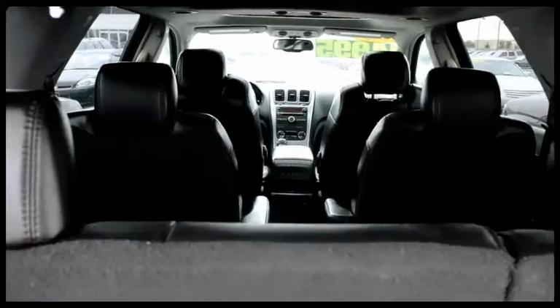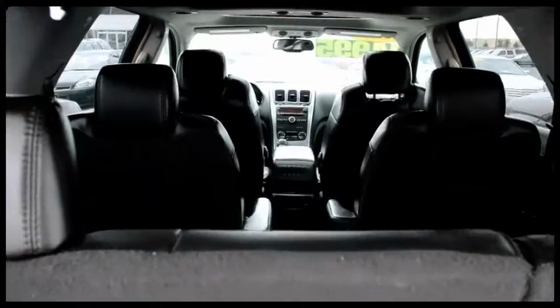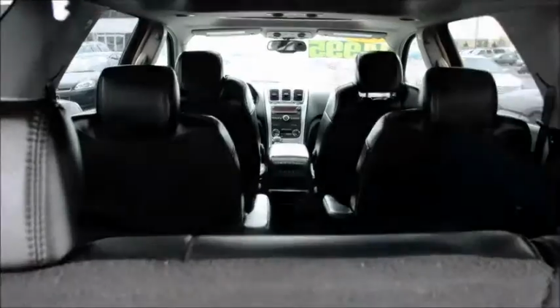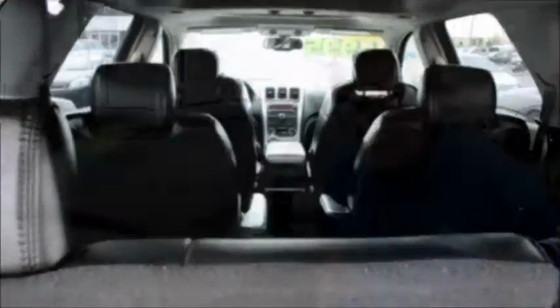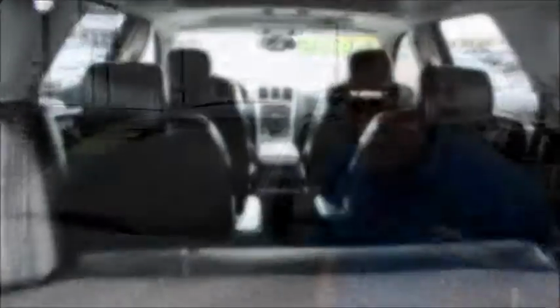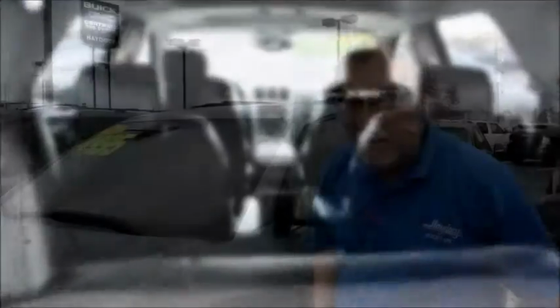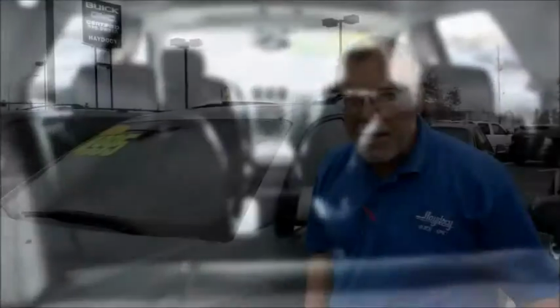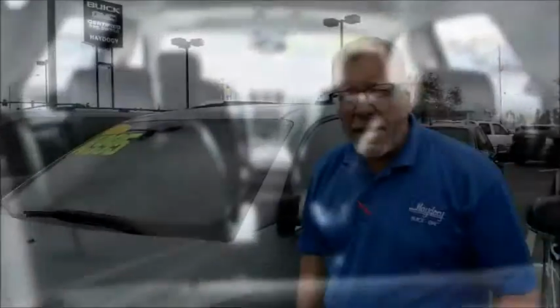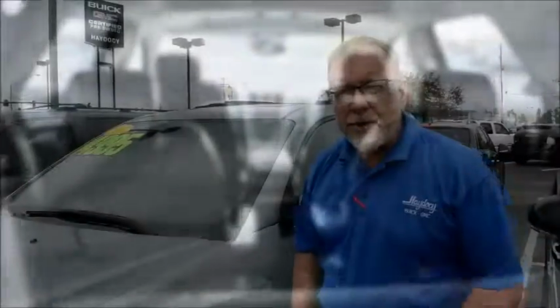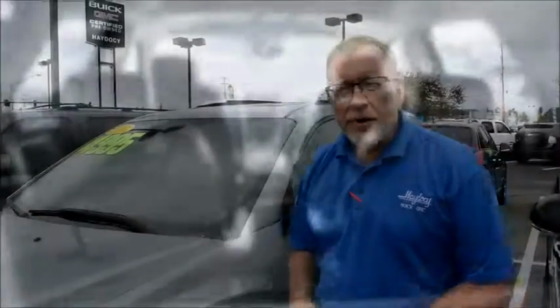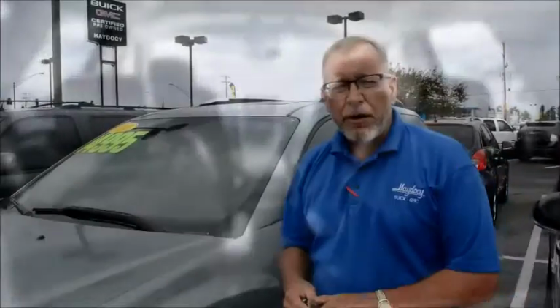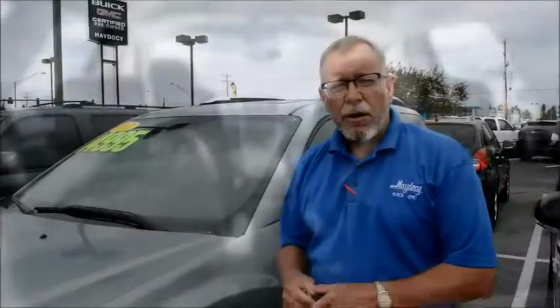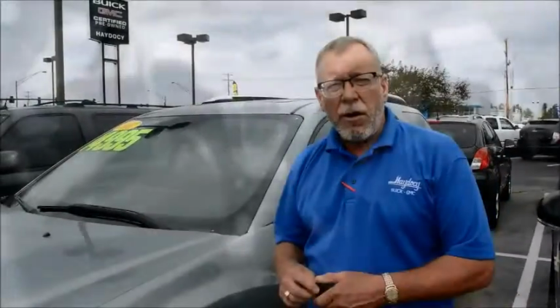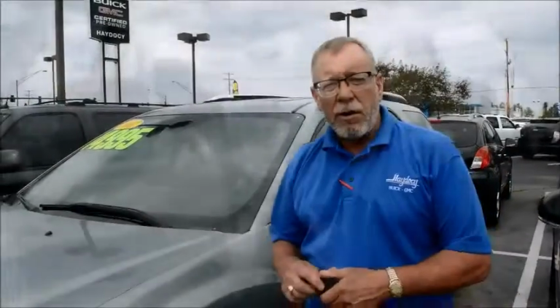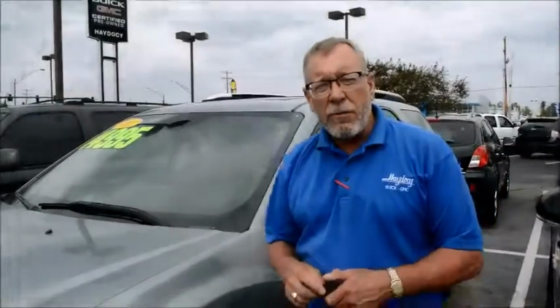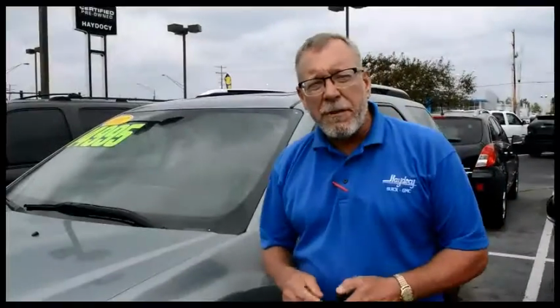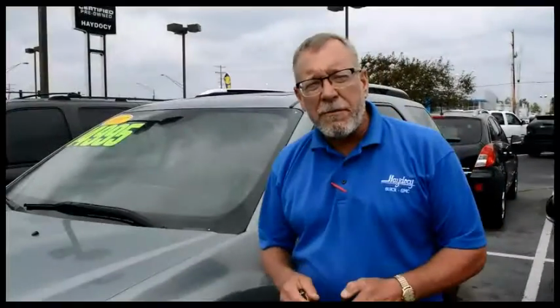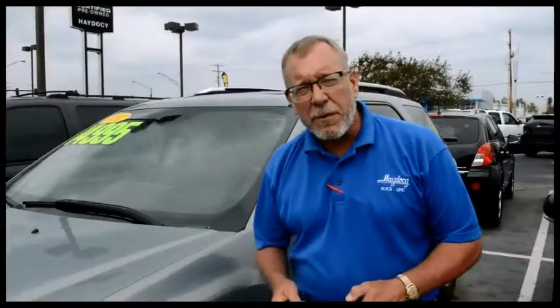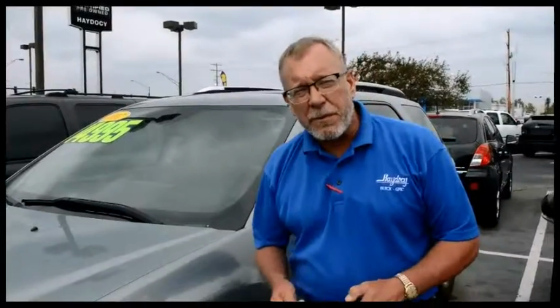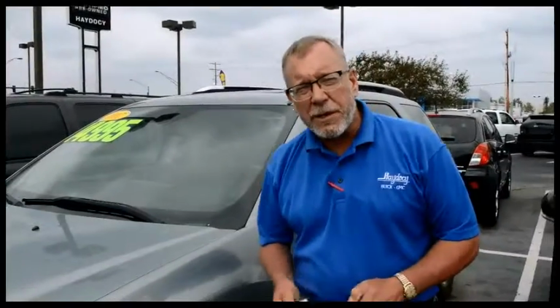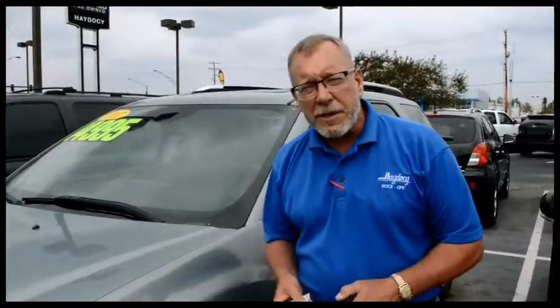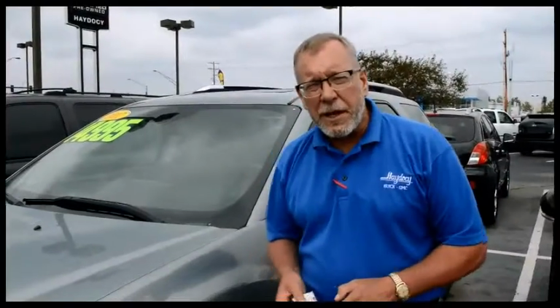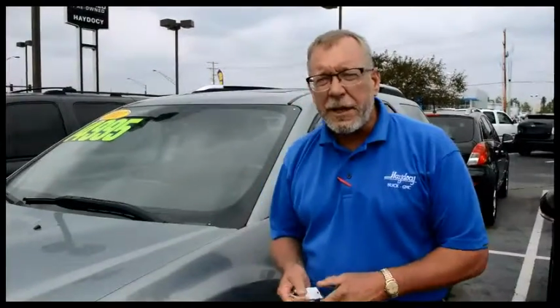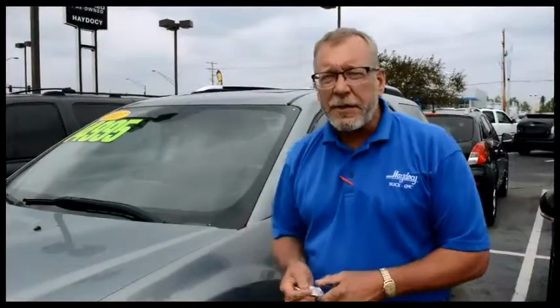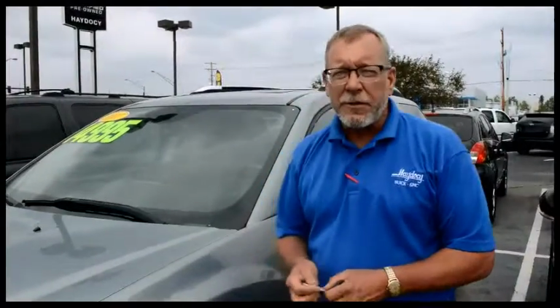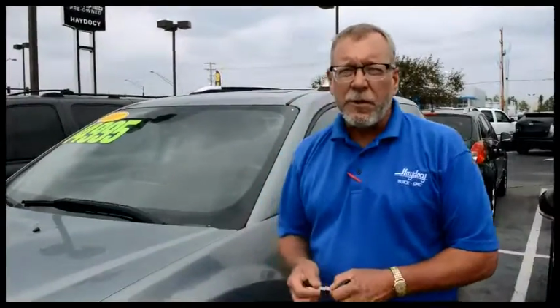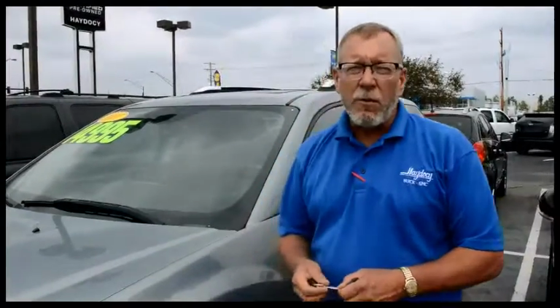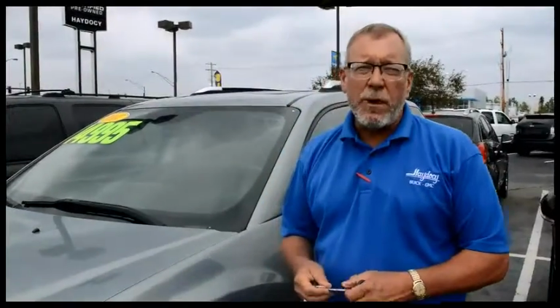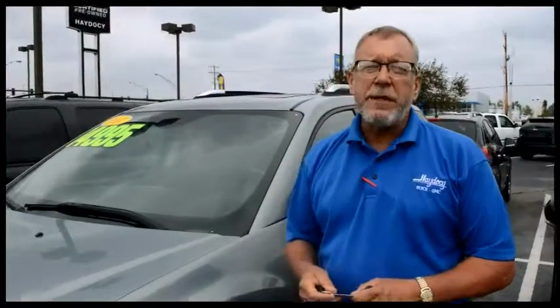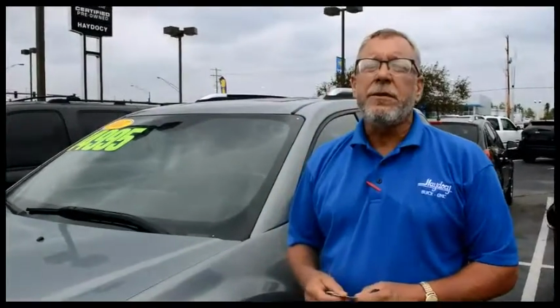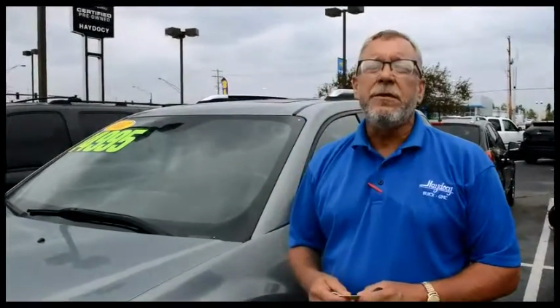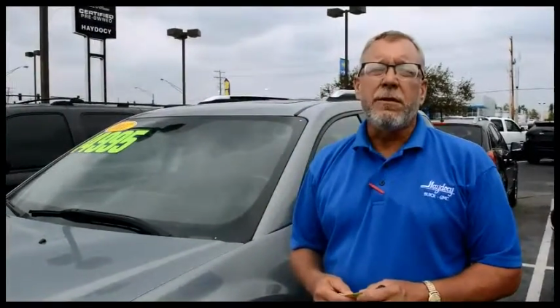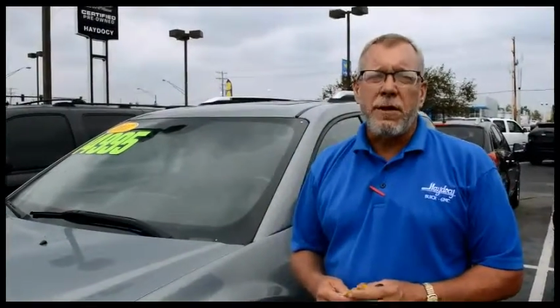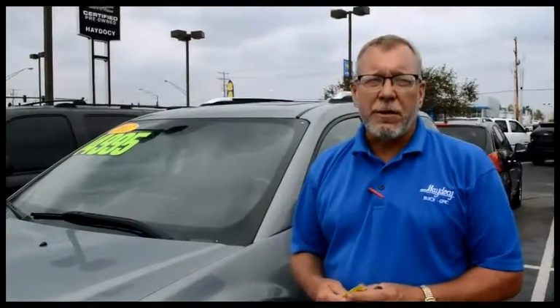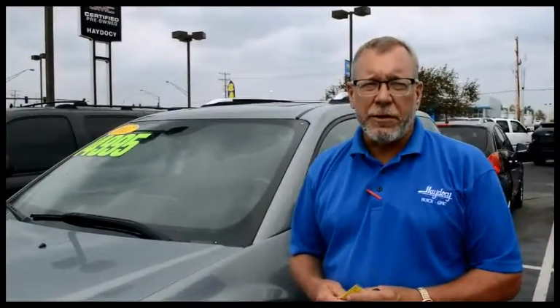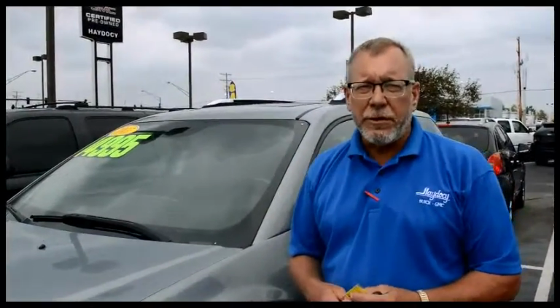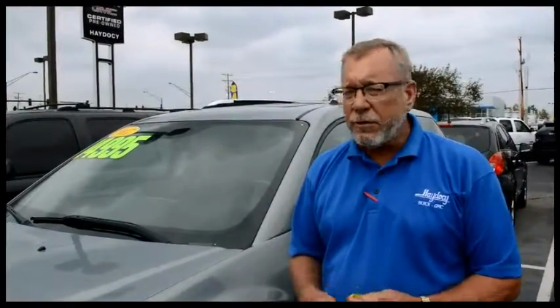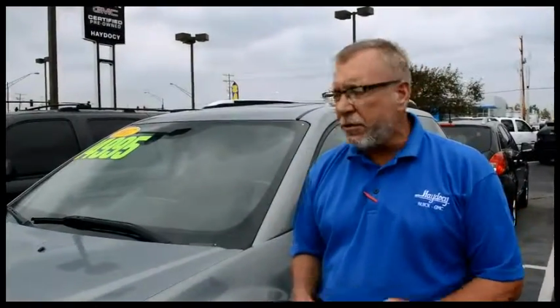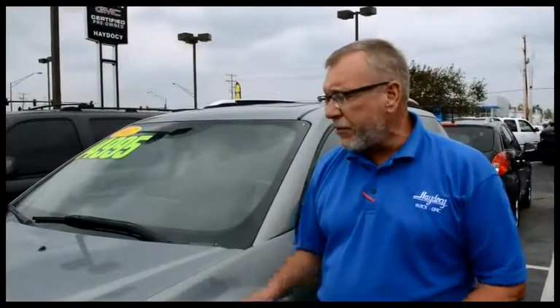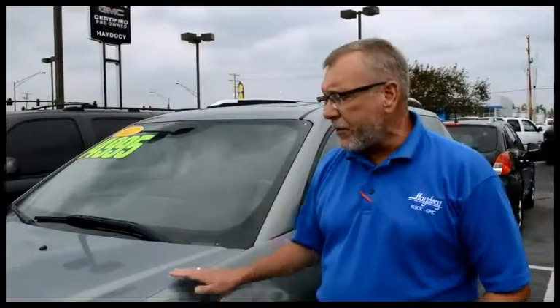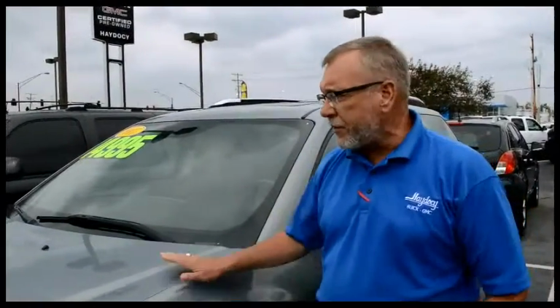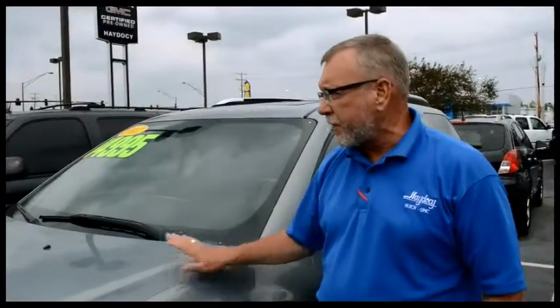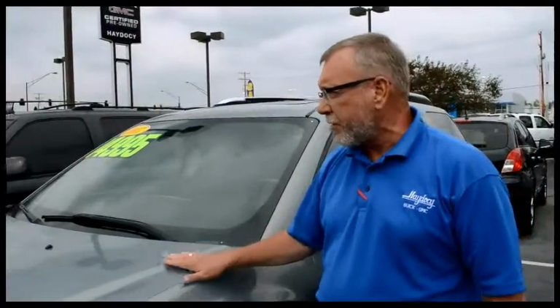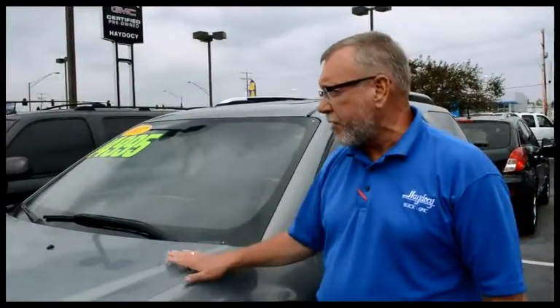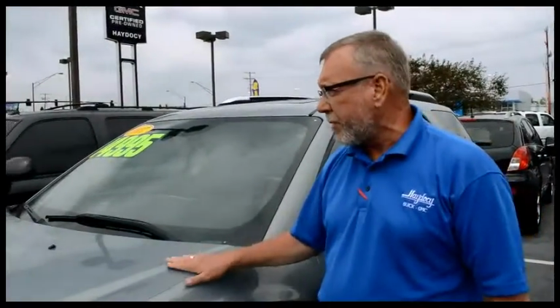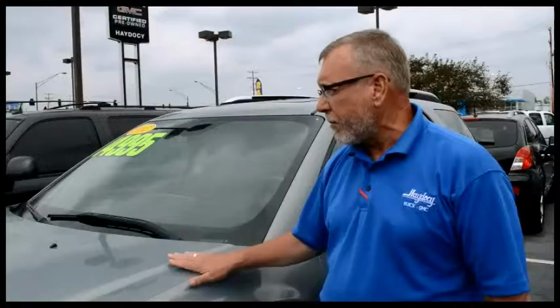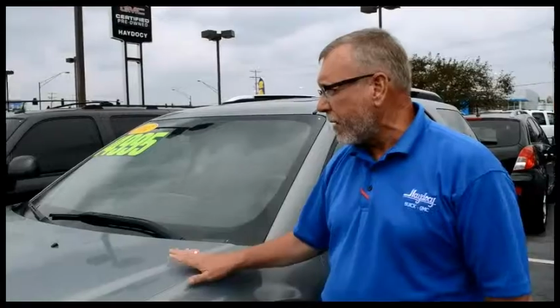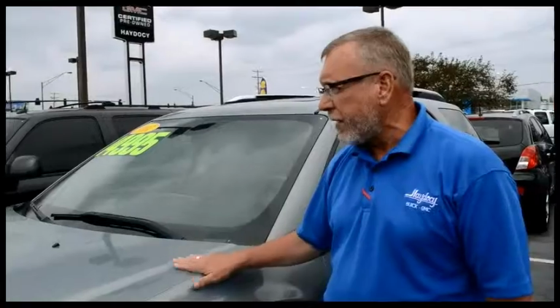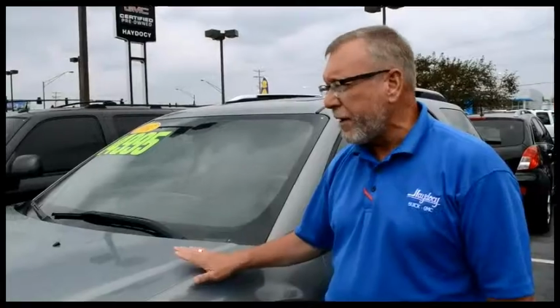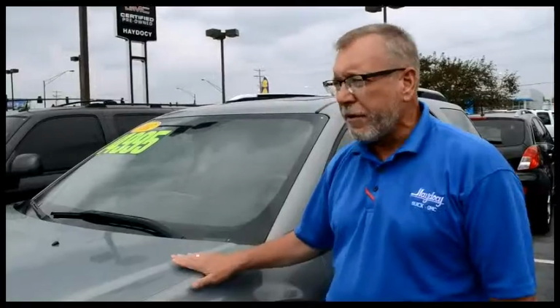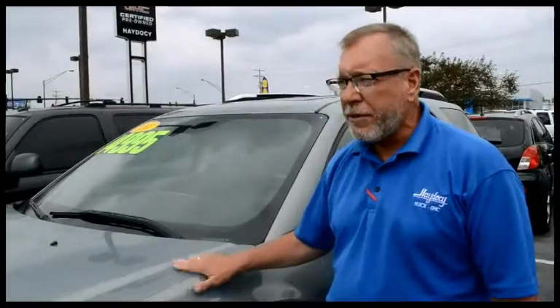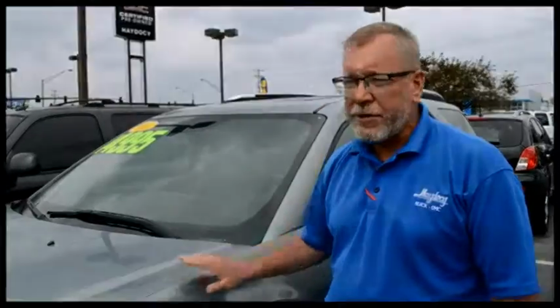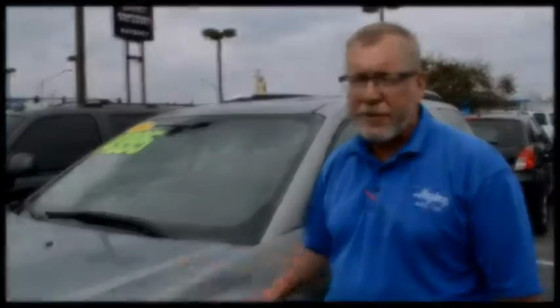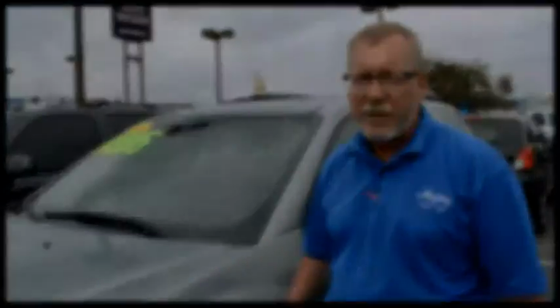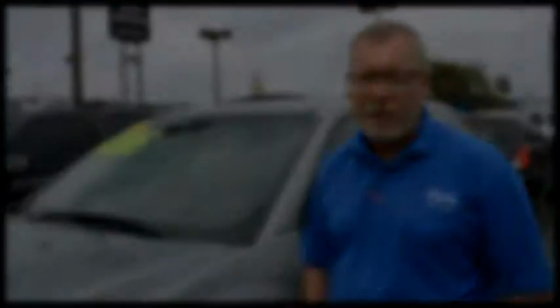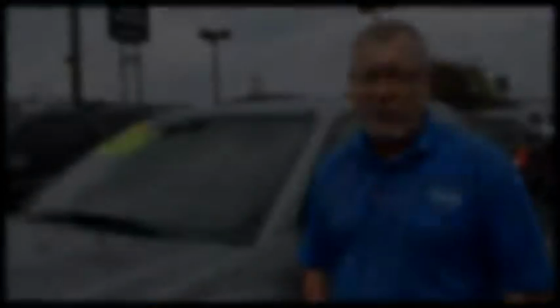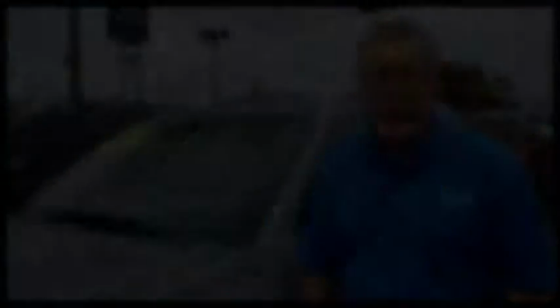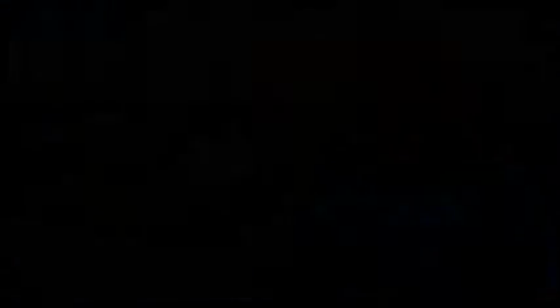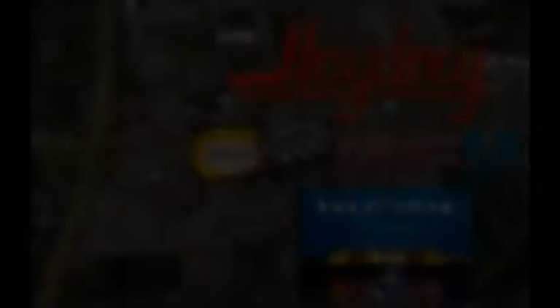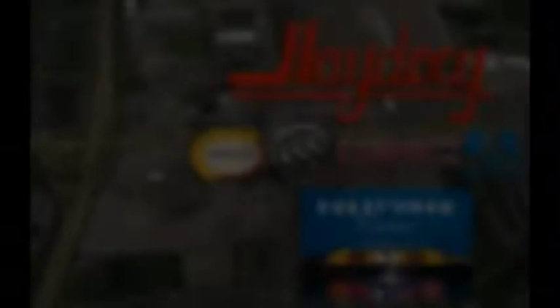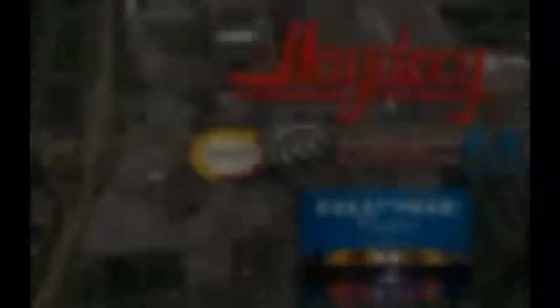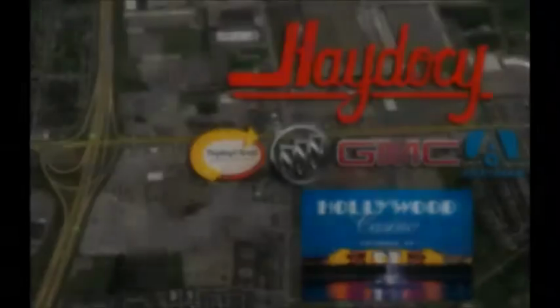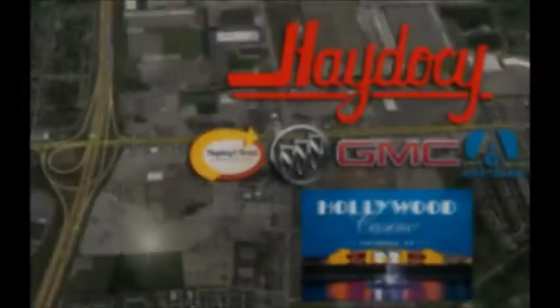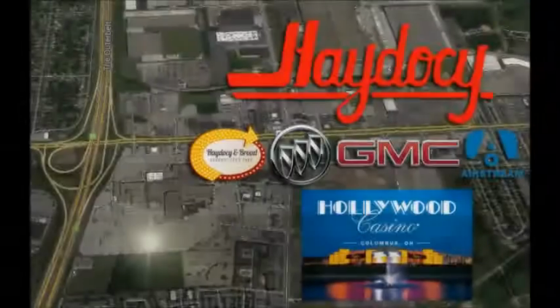I understand you're all the way from Kentucky, so don't wait too long or you'll lose this gem right here. This is a nice vehicle for the pricing.